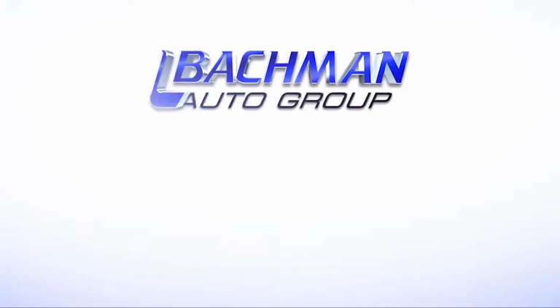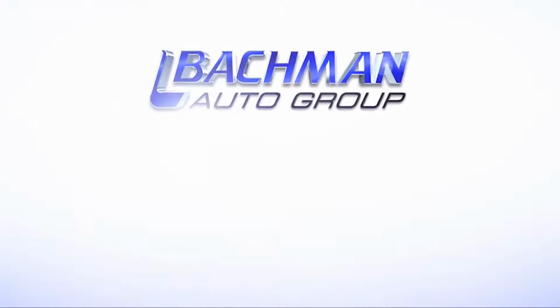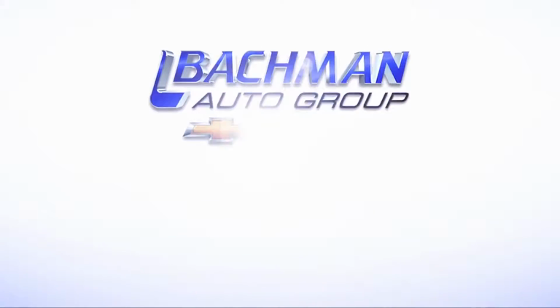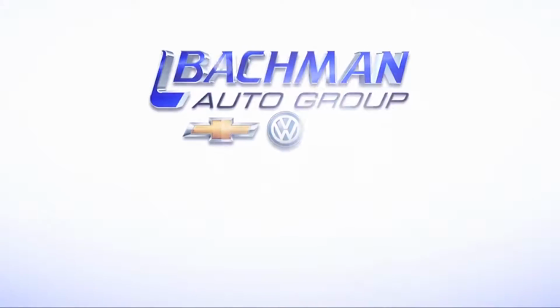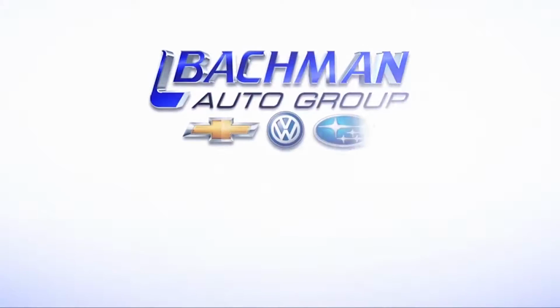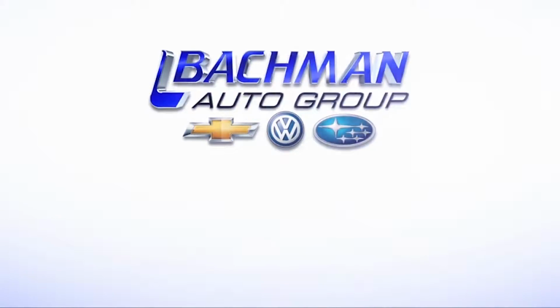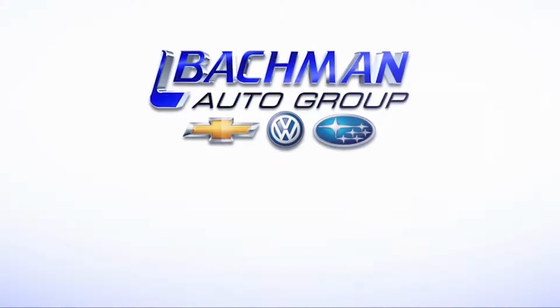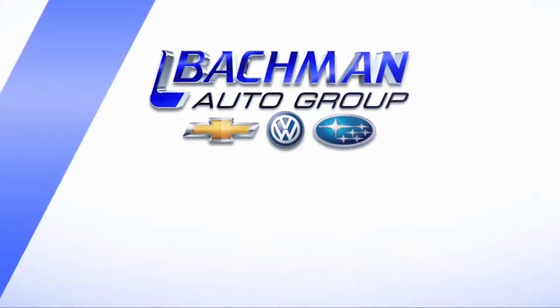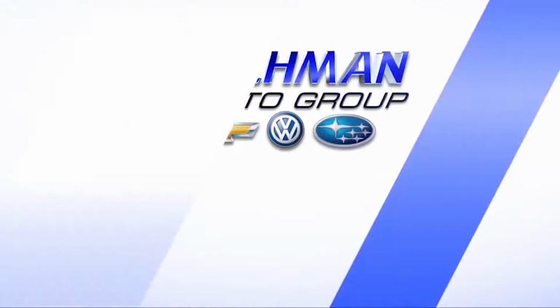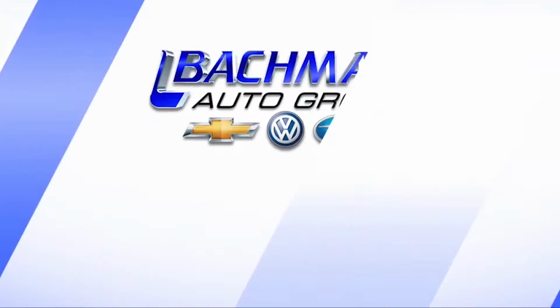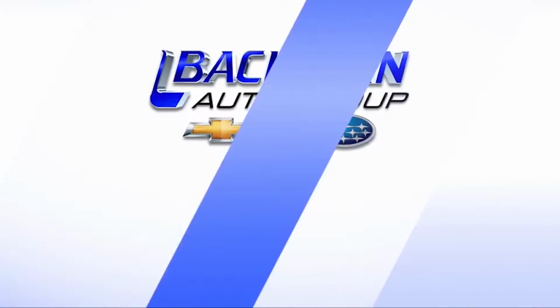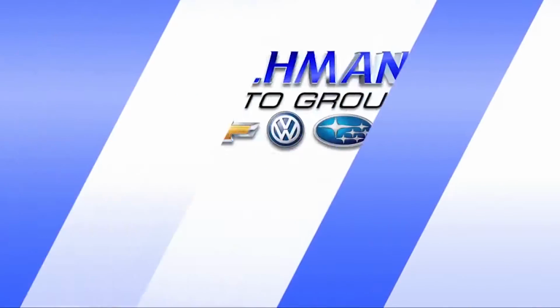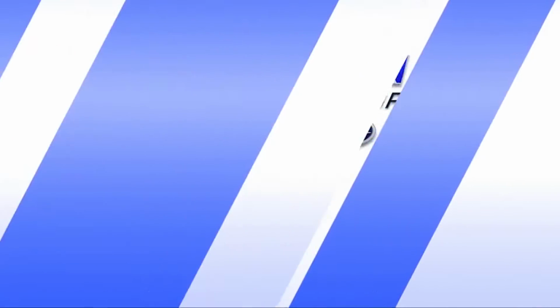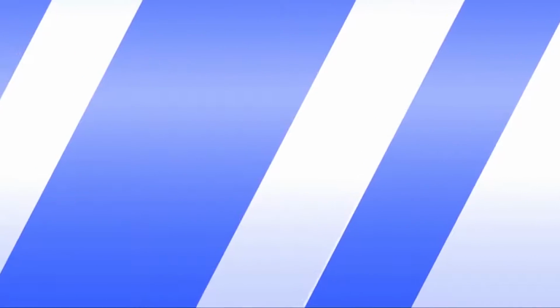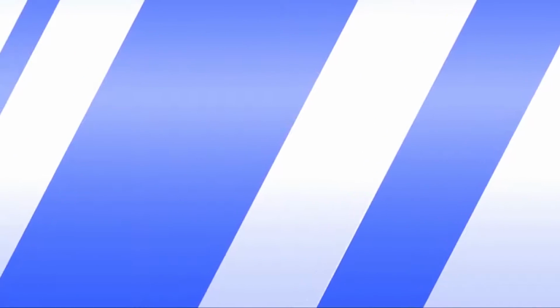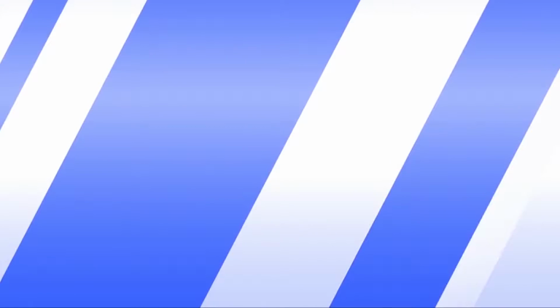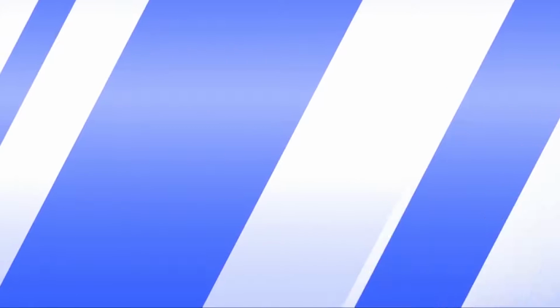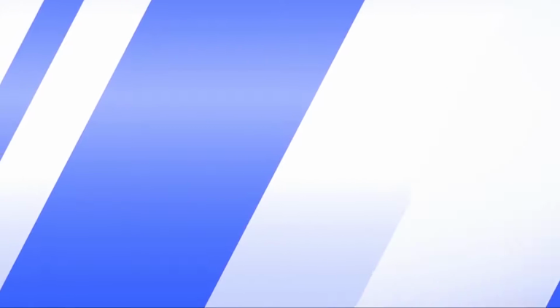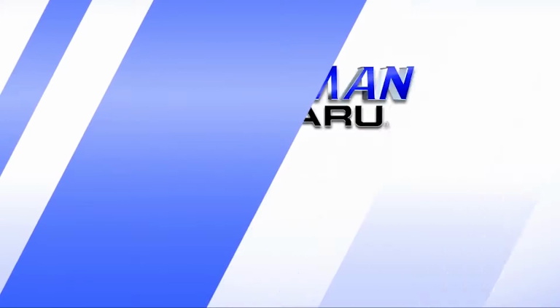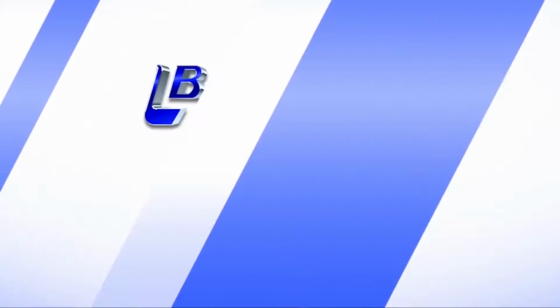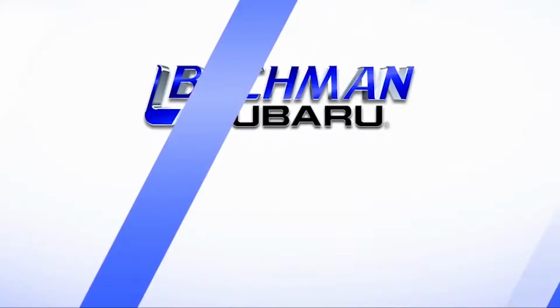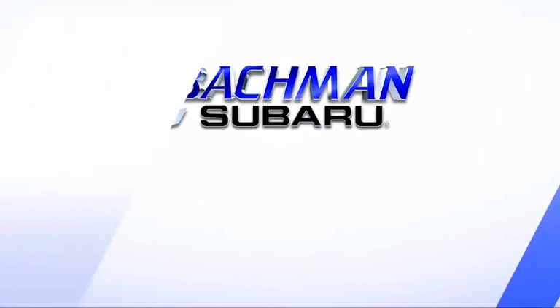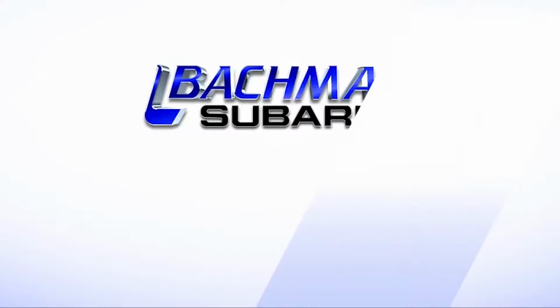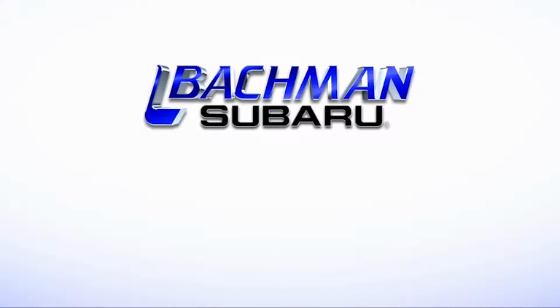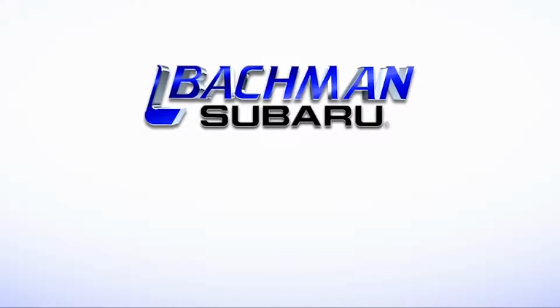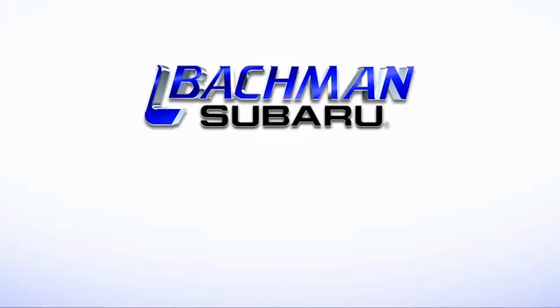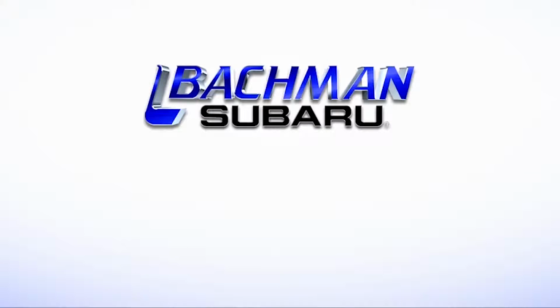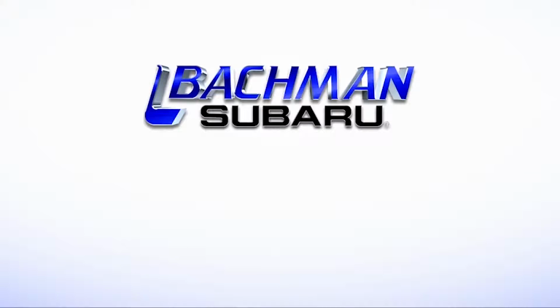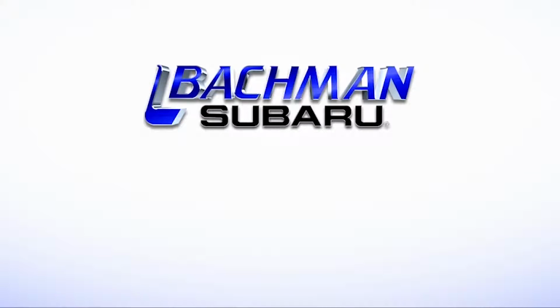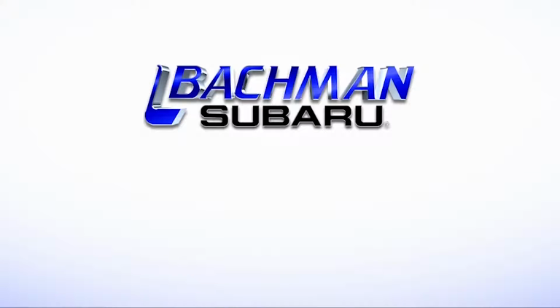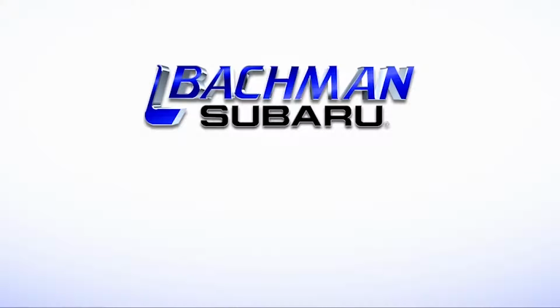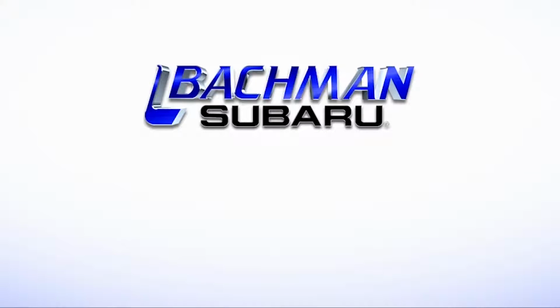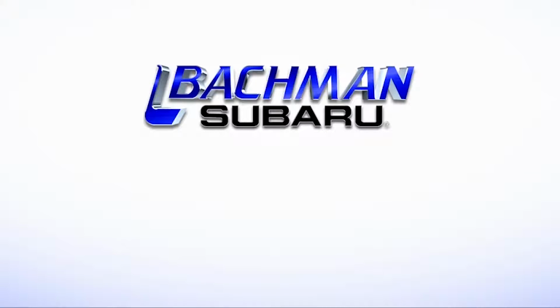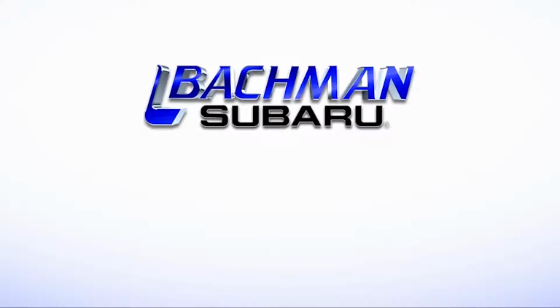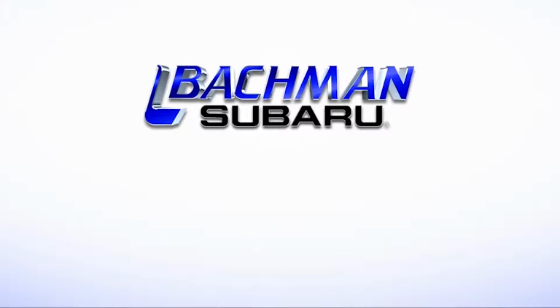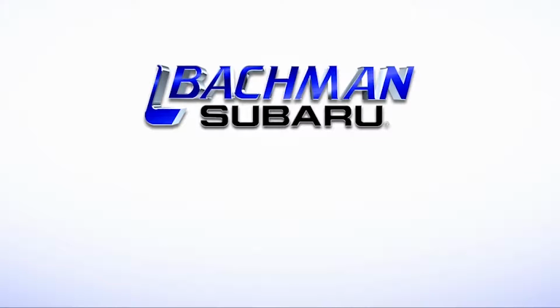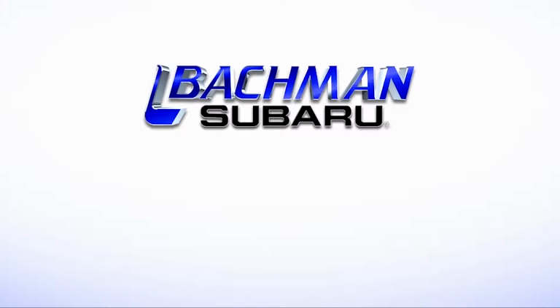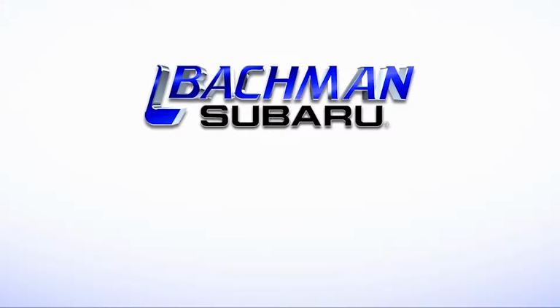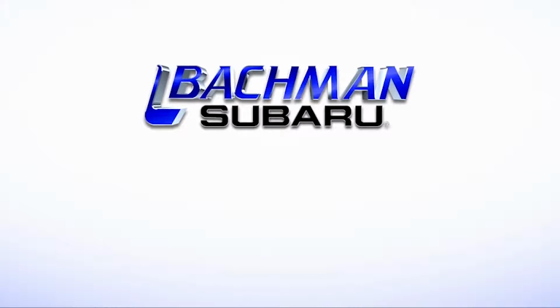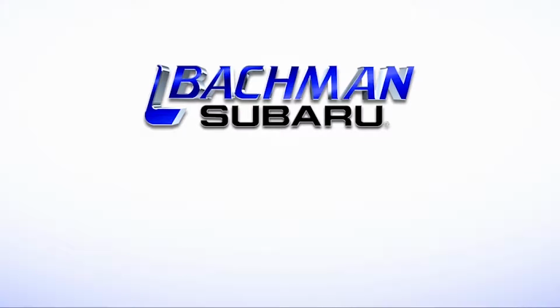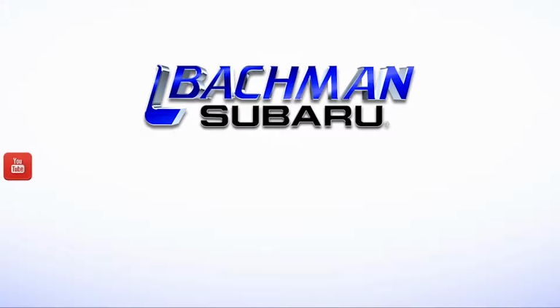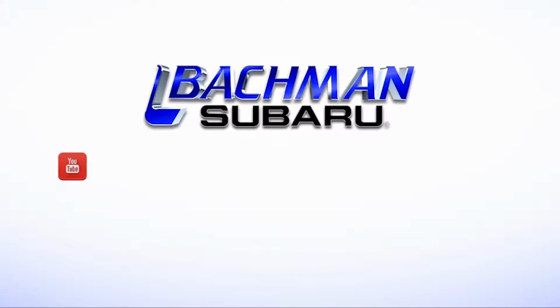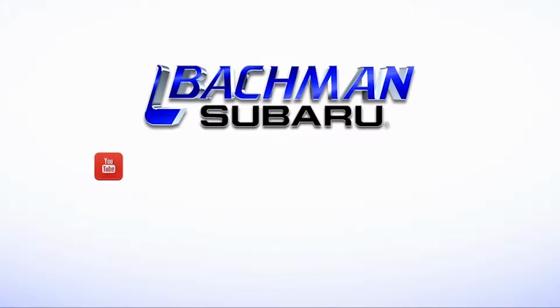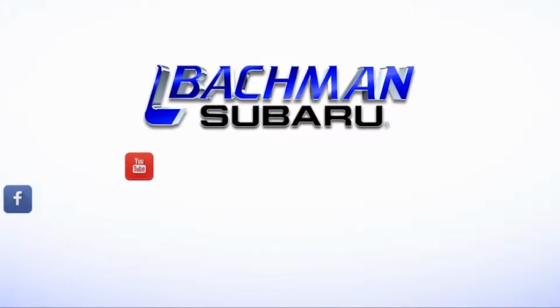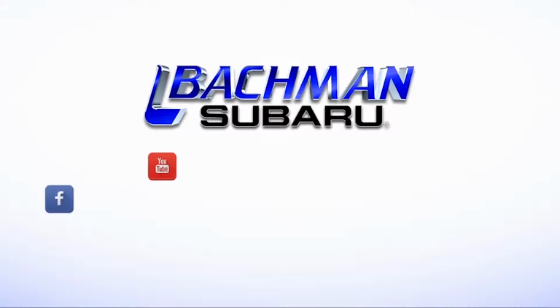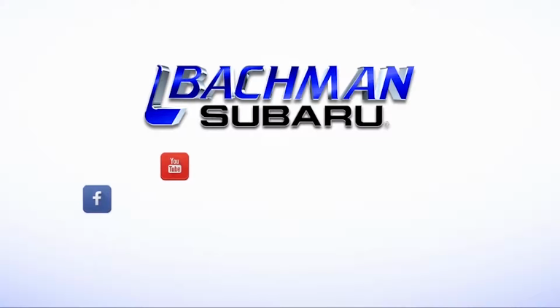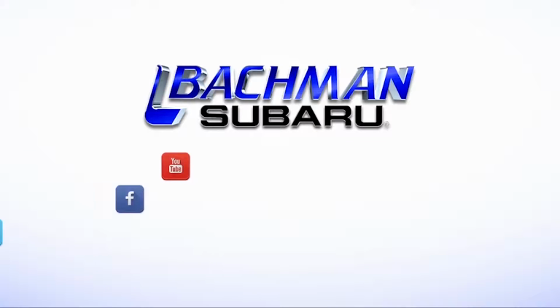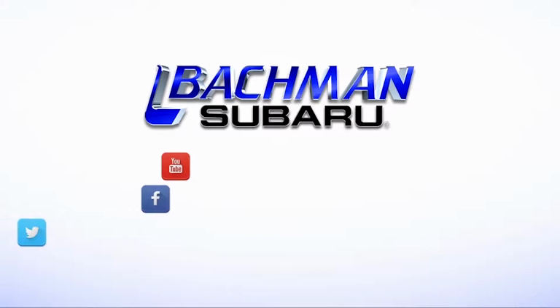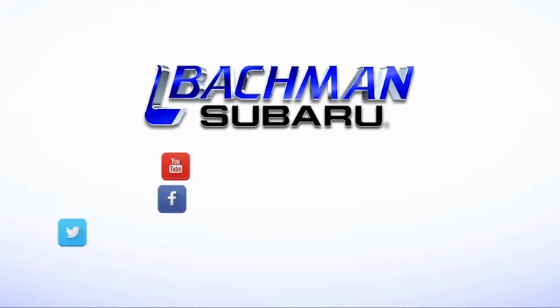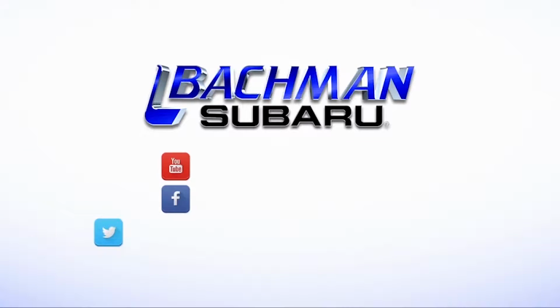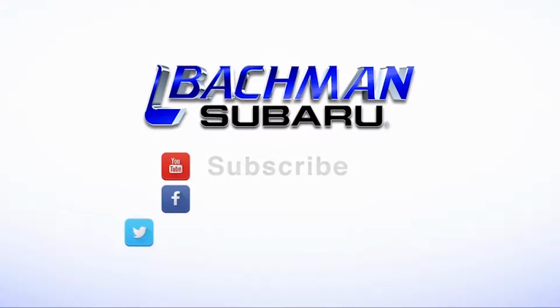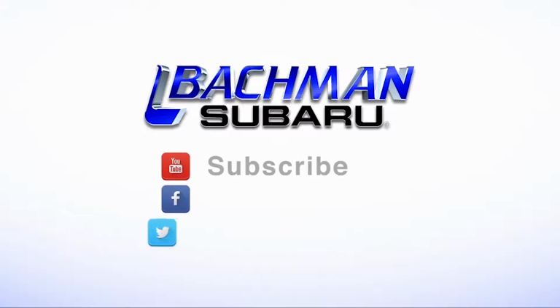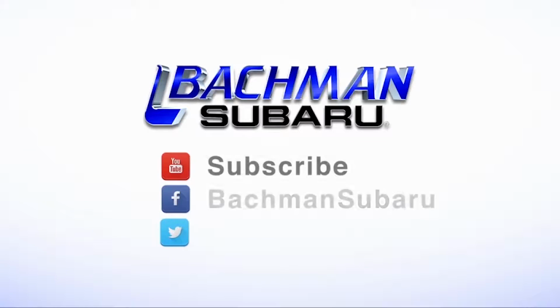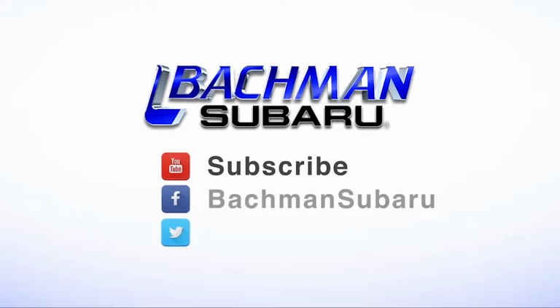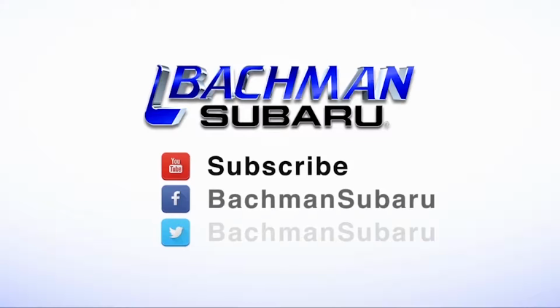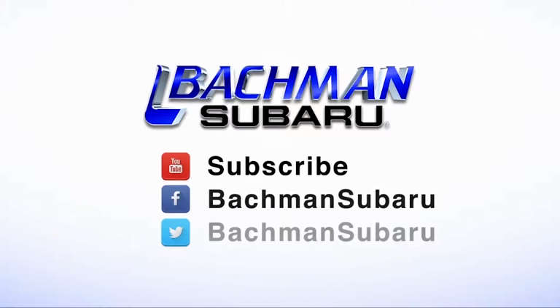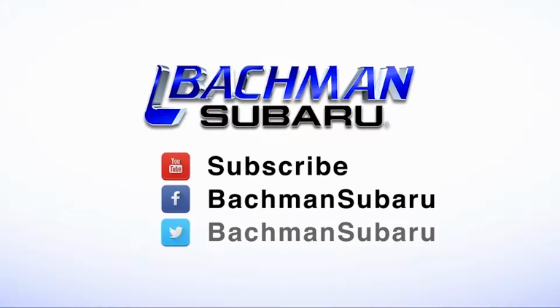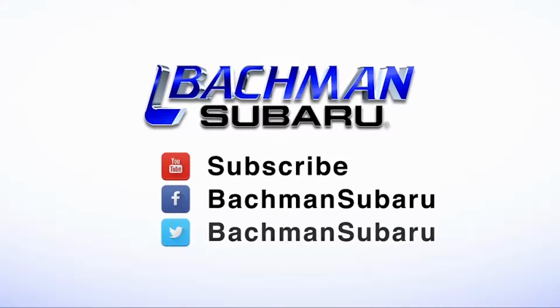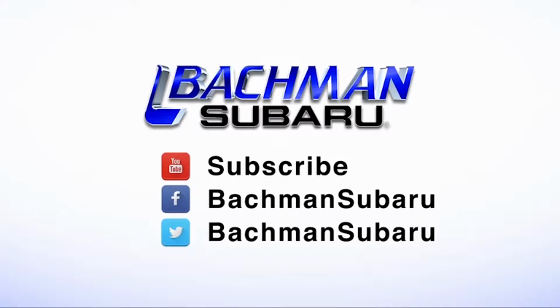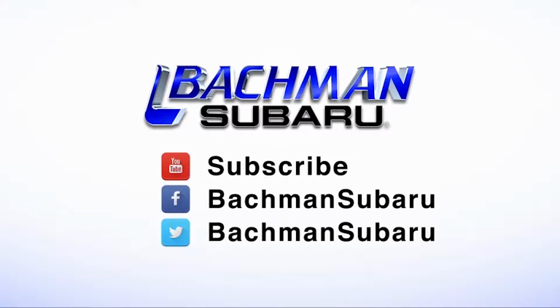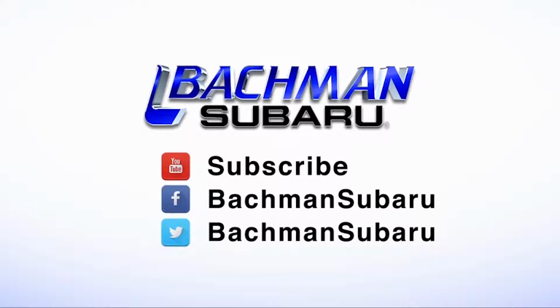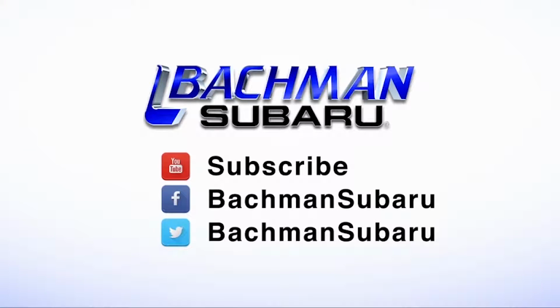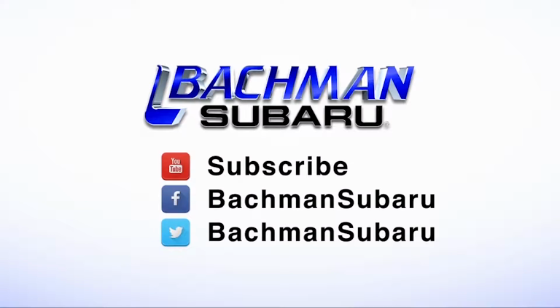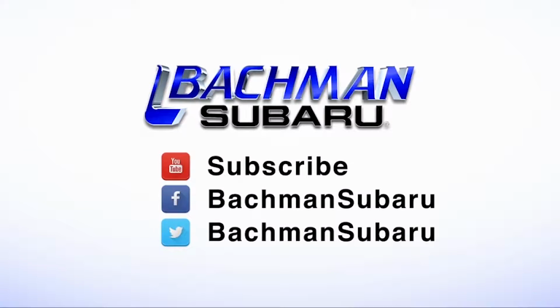For more news, reviews, and how-tos on the 2016 Subaru Legacy and other Subaru models, please subscribe to our channel.